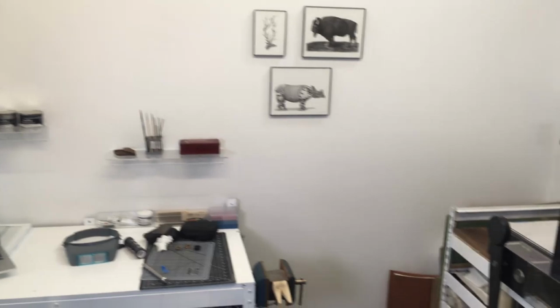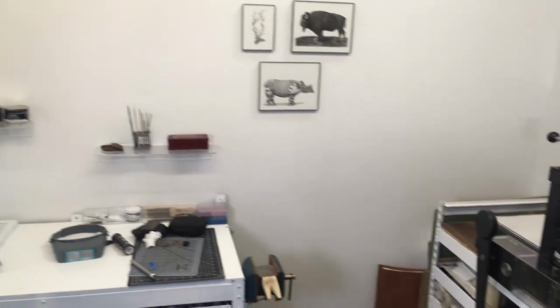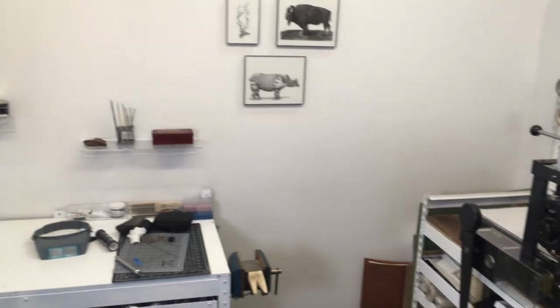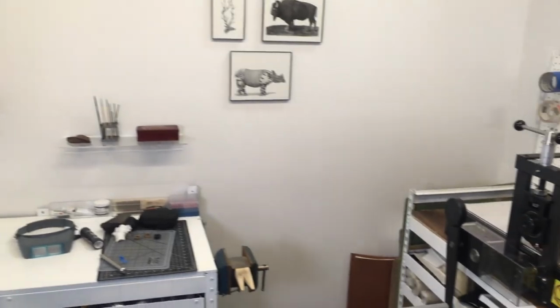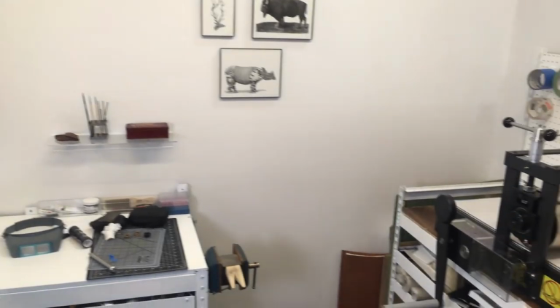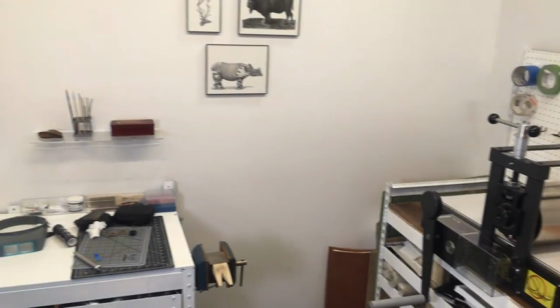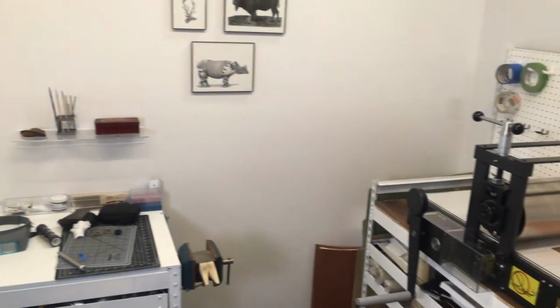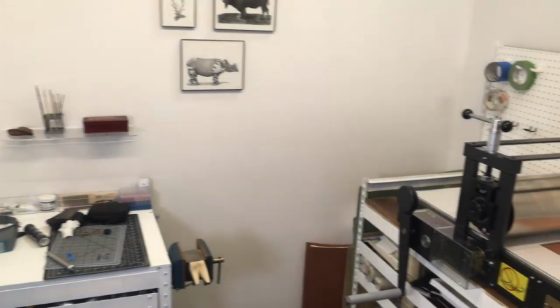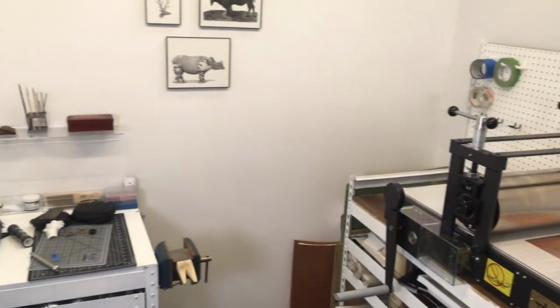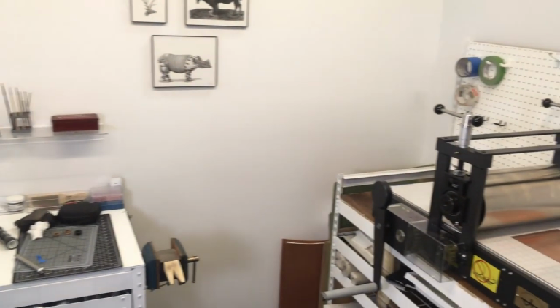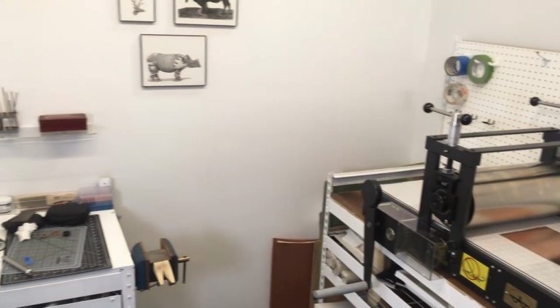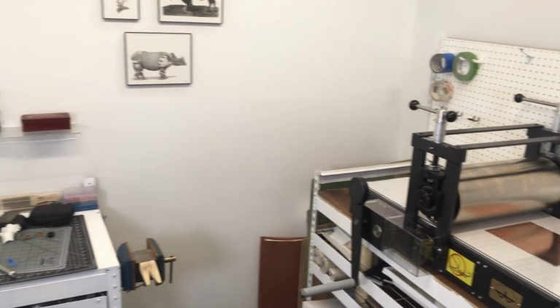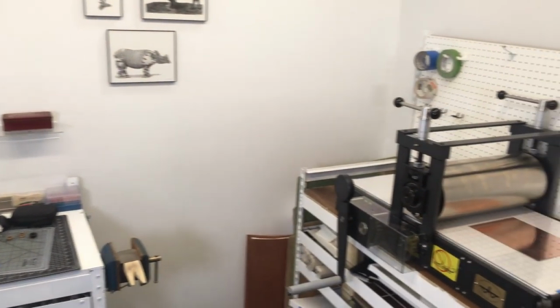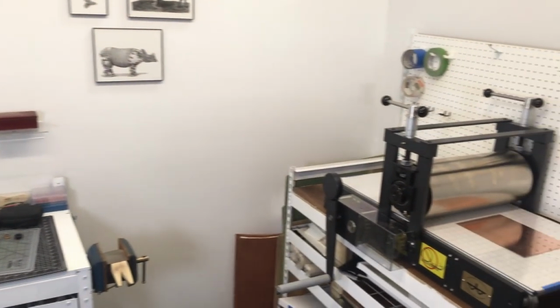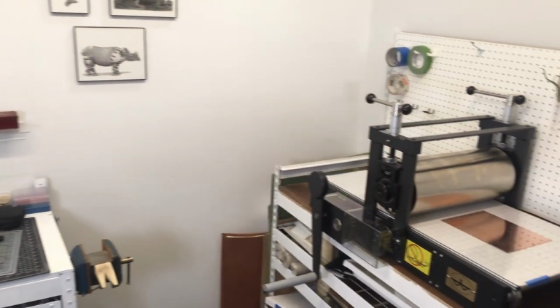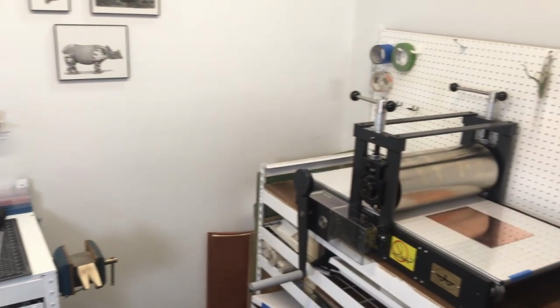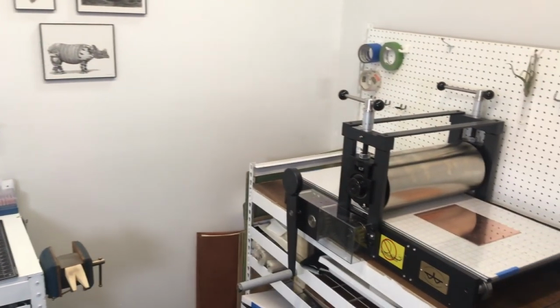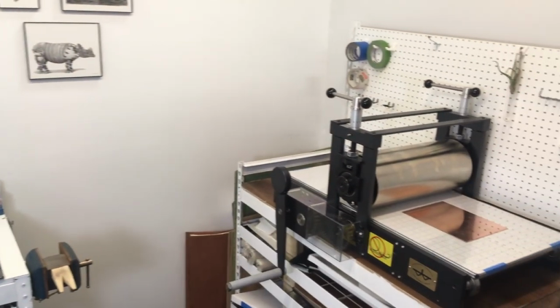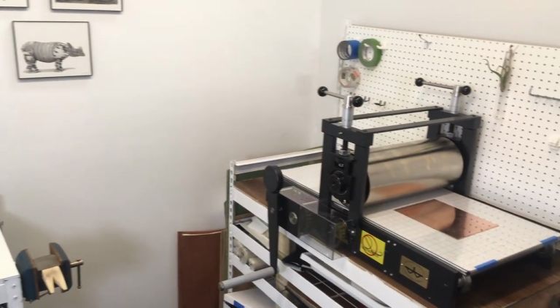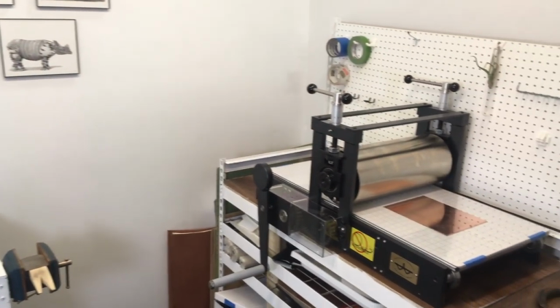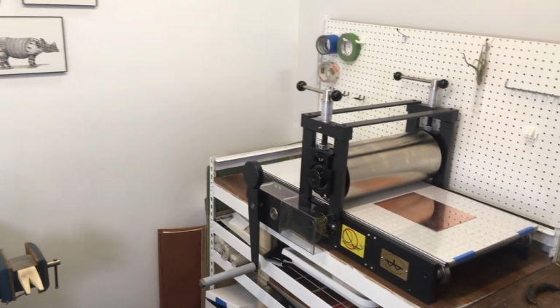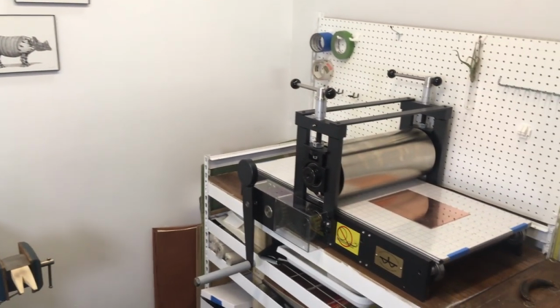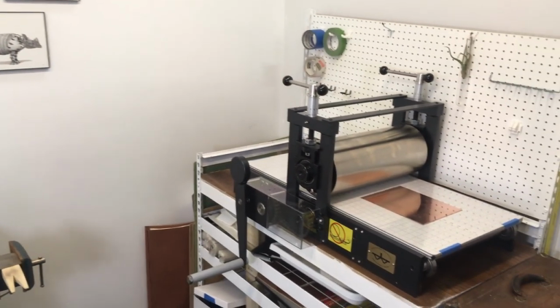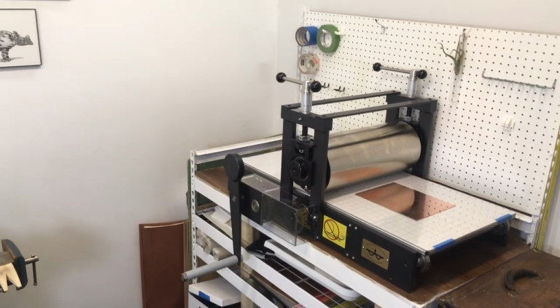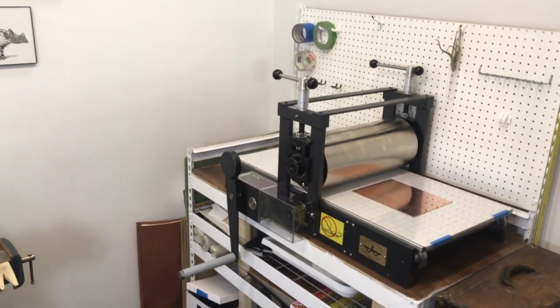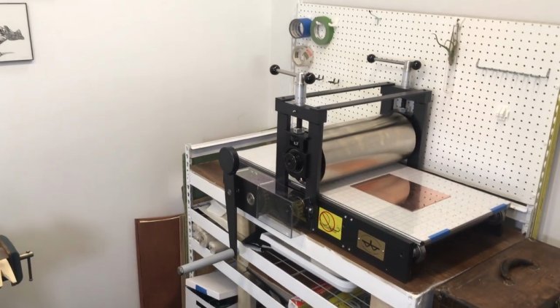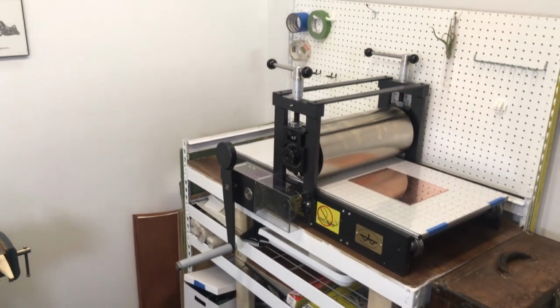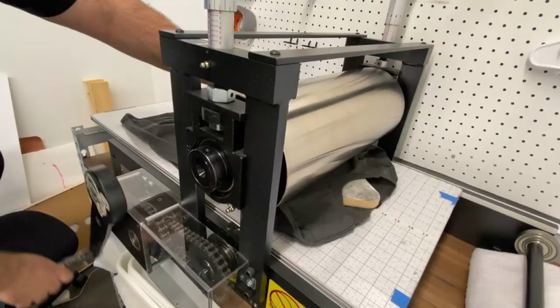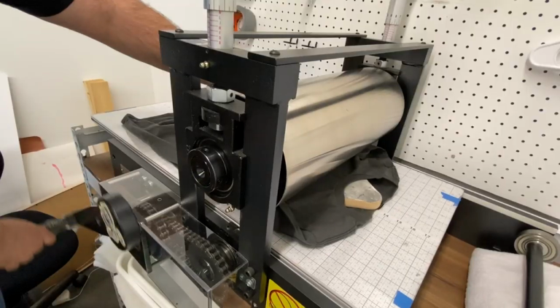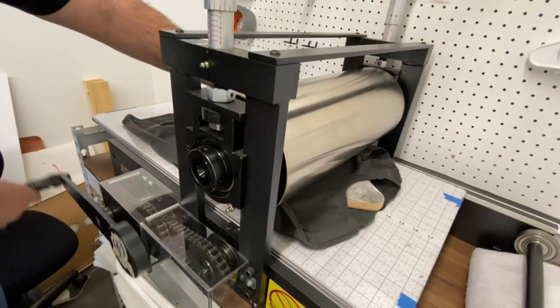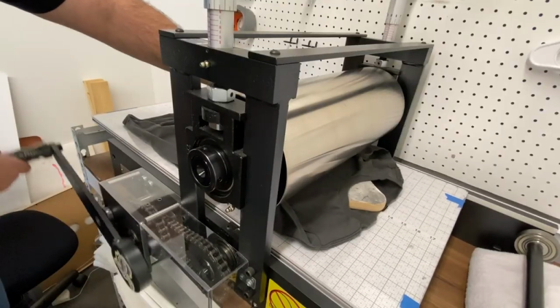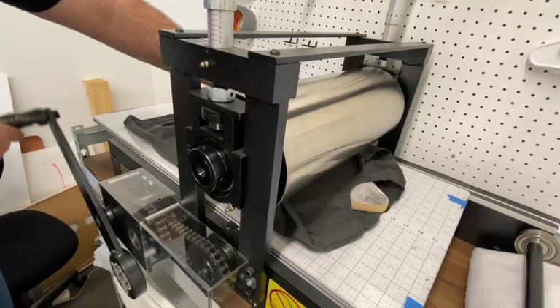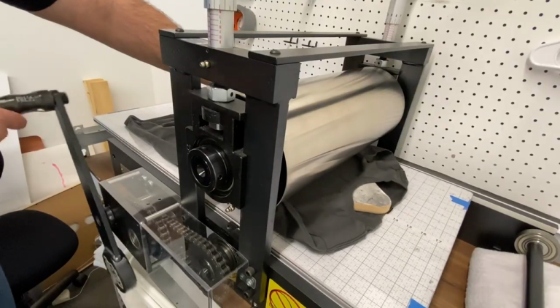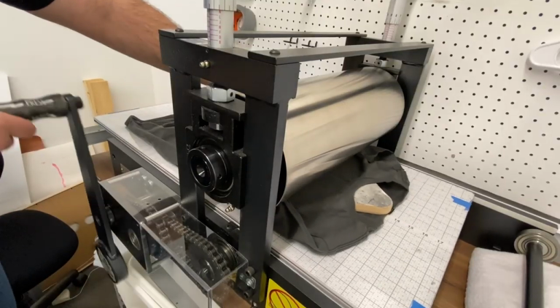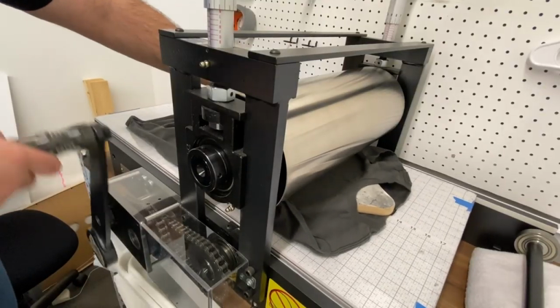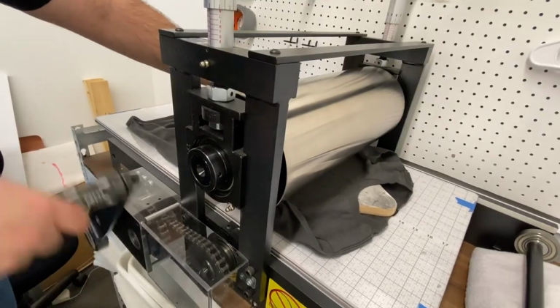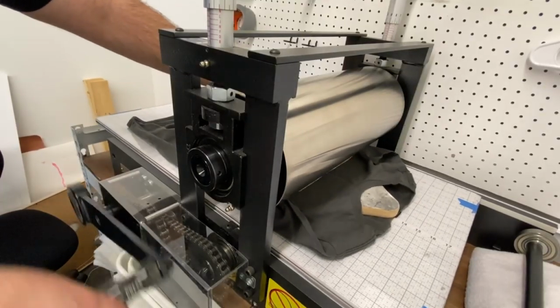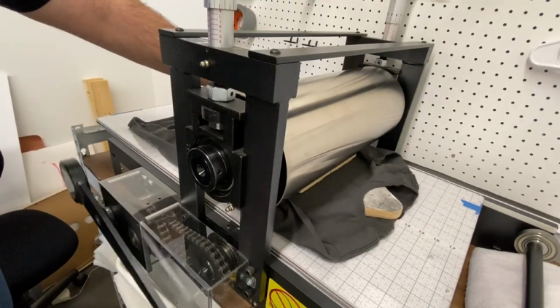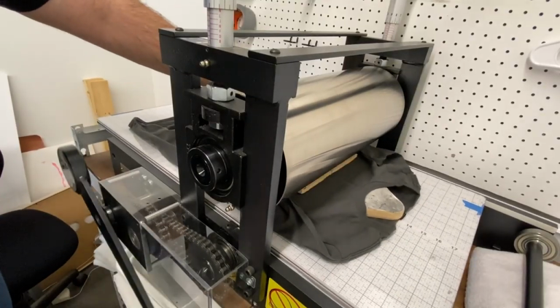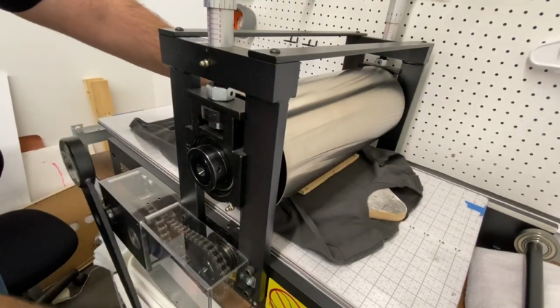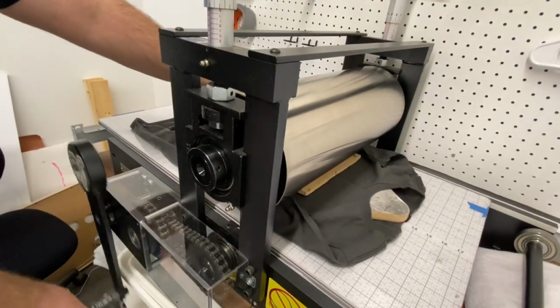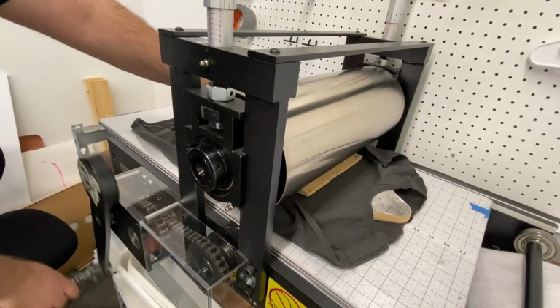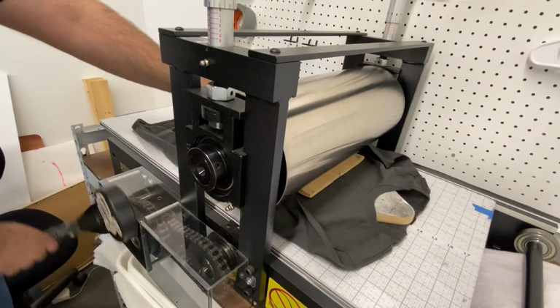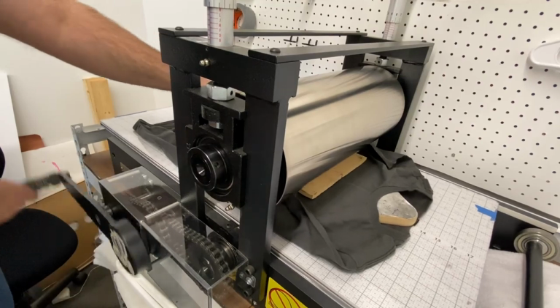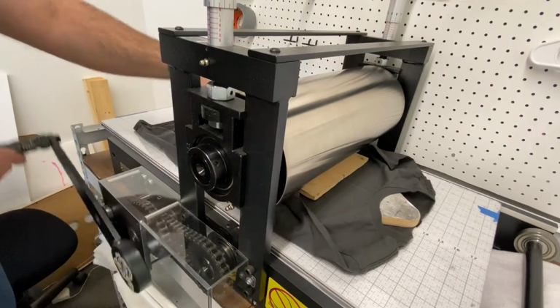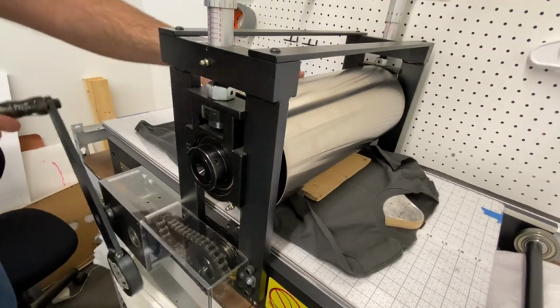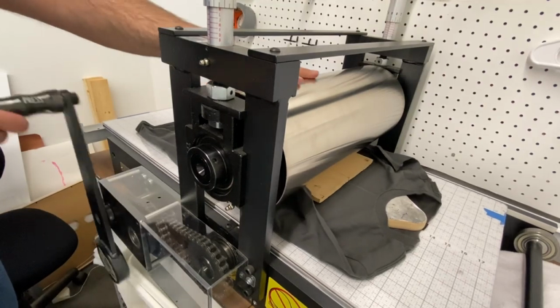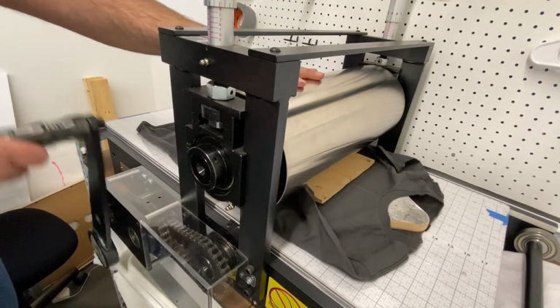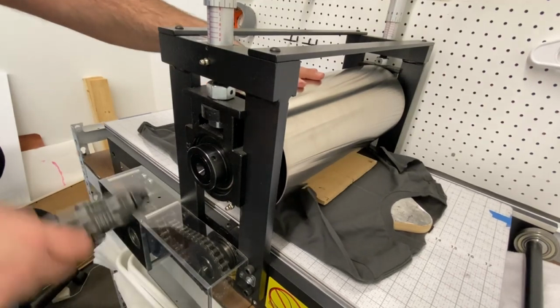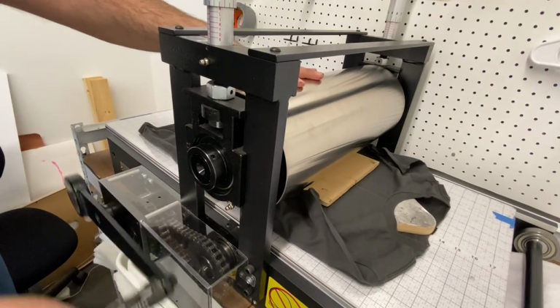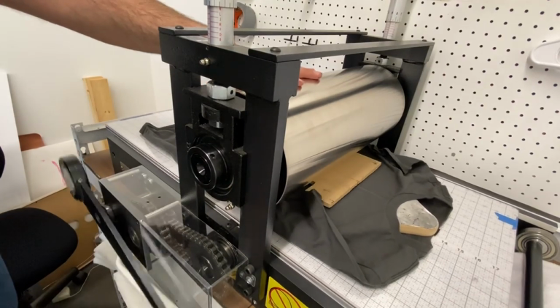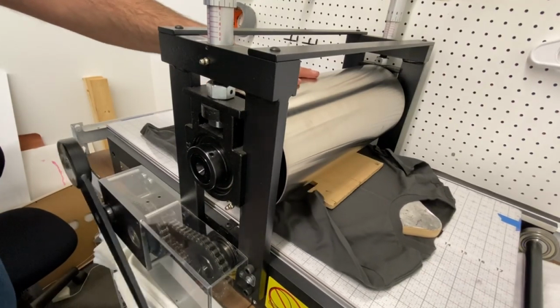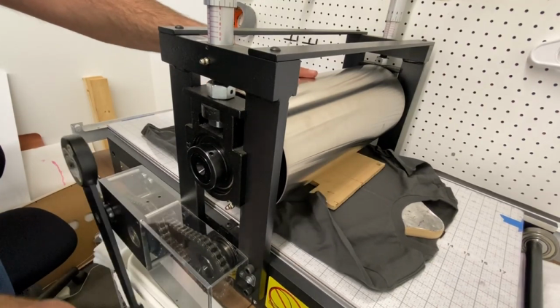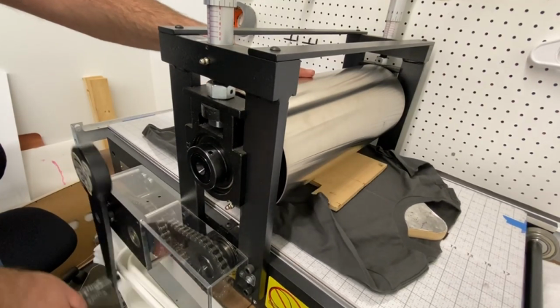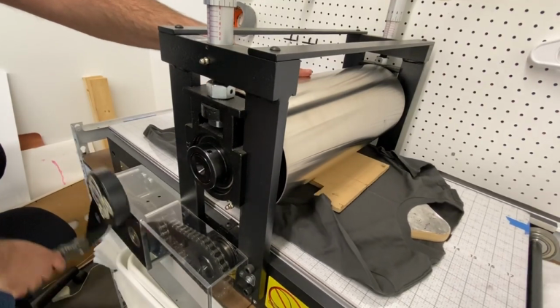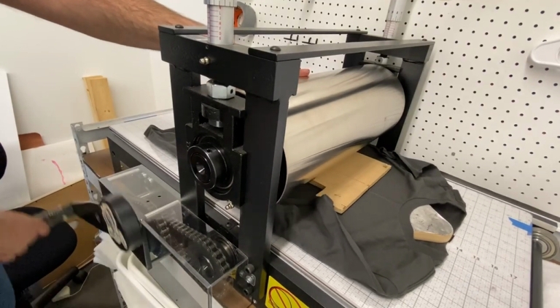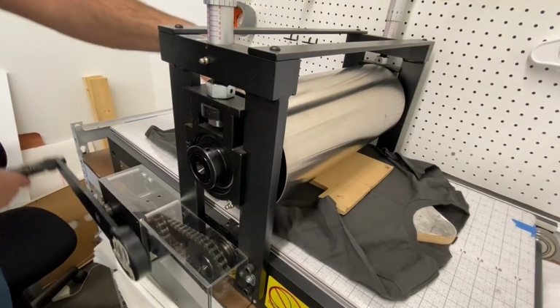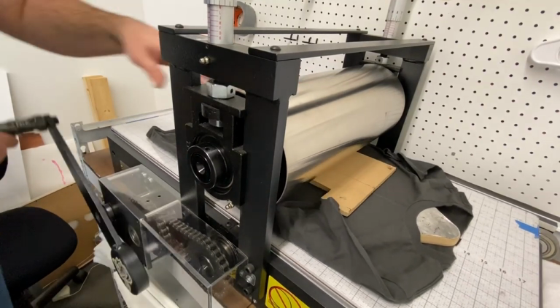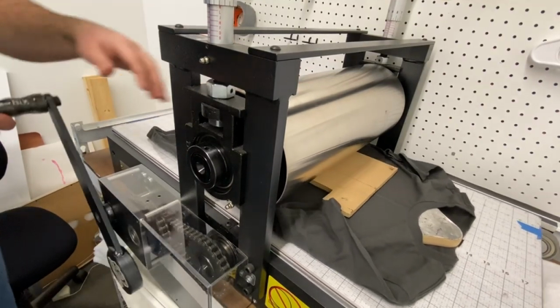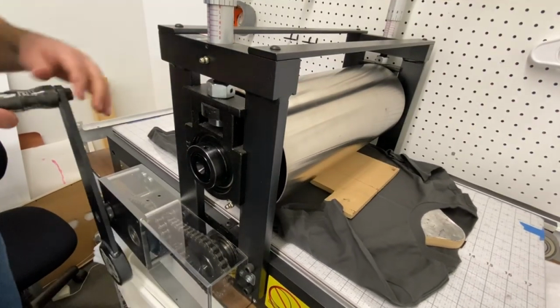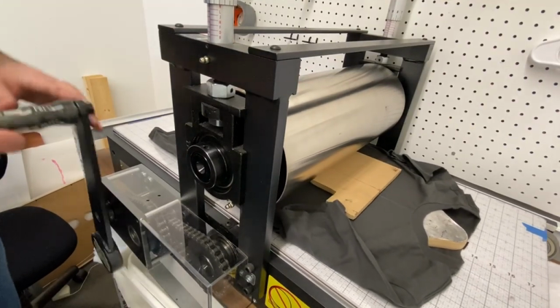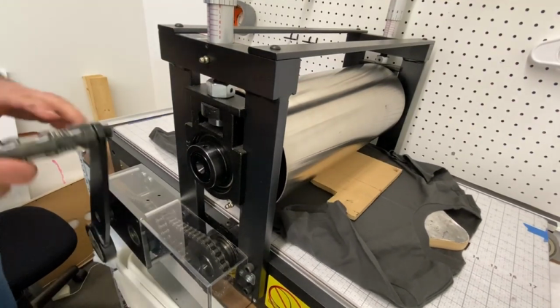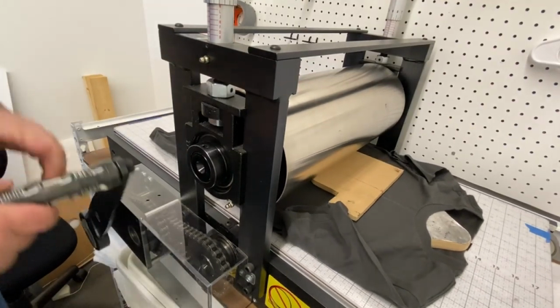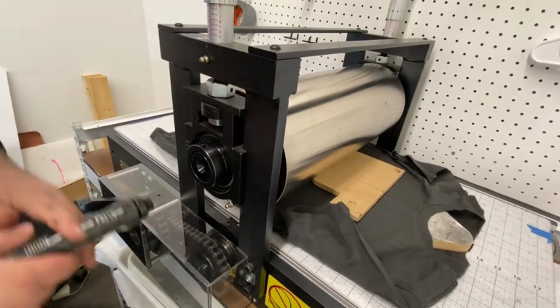Hey, welcome back to Diode Press, I'm Graham. Today we're going to be retiring my old printing press and moving up to and customizing my new dream press.